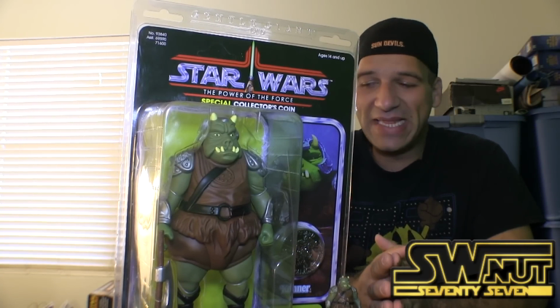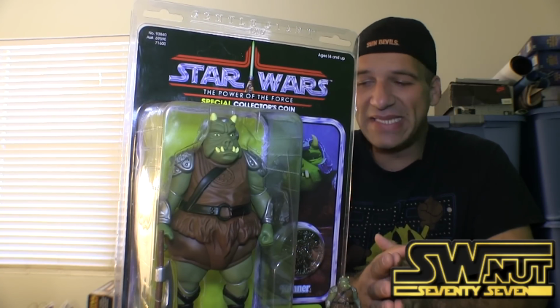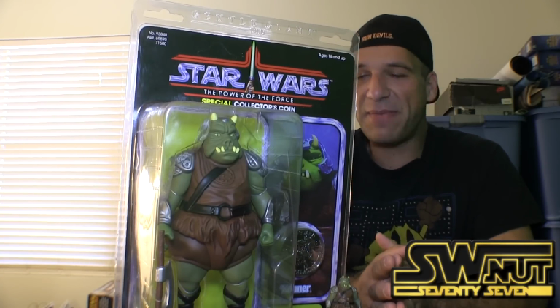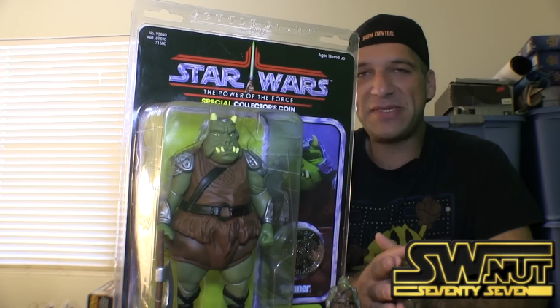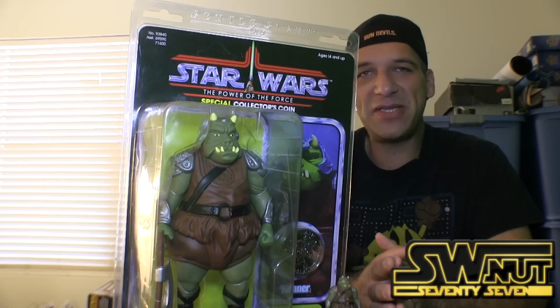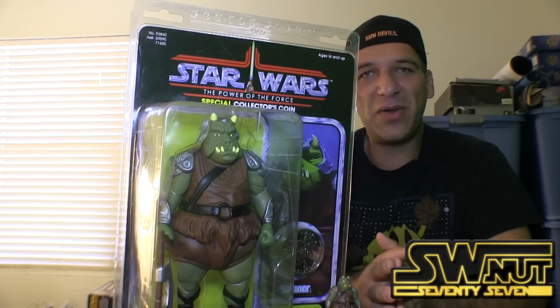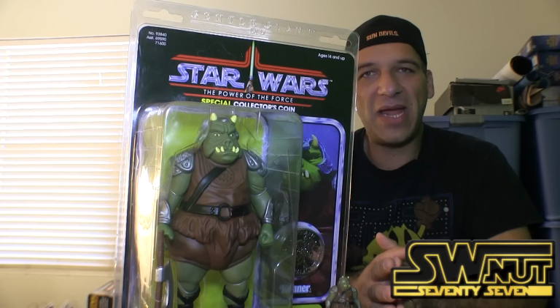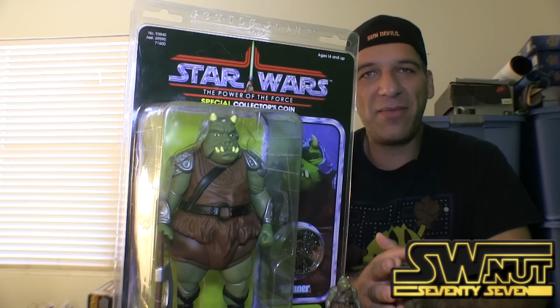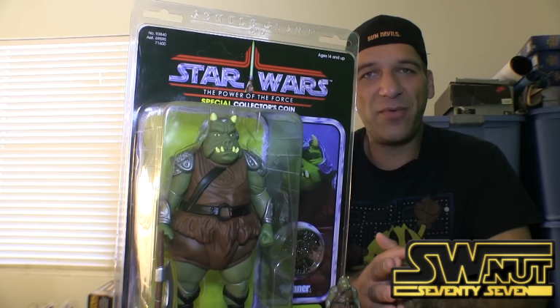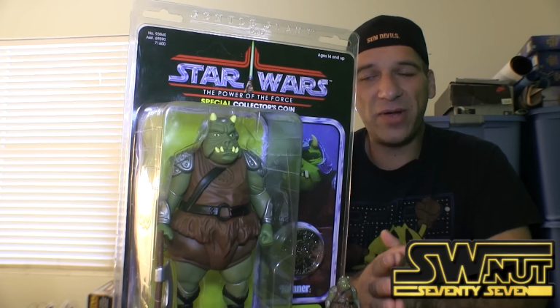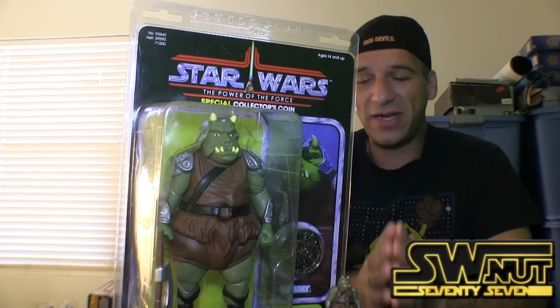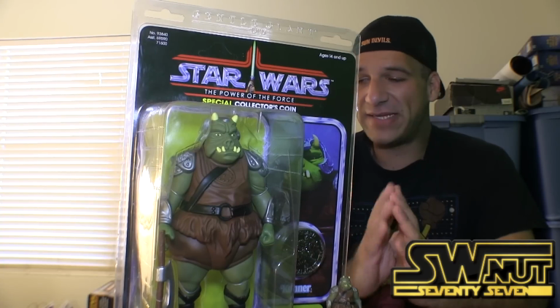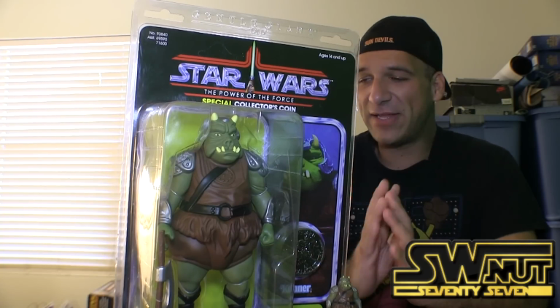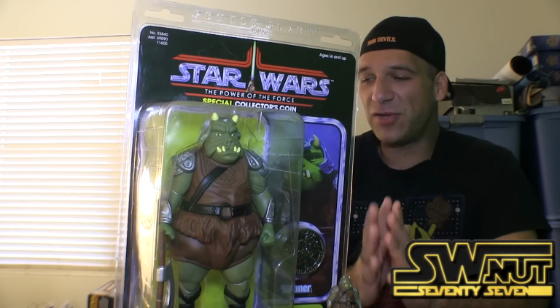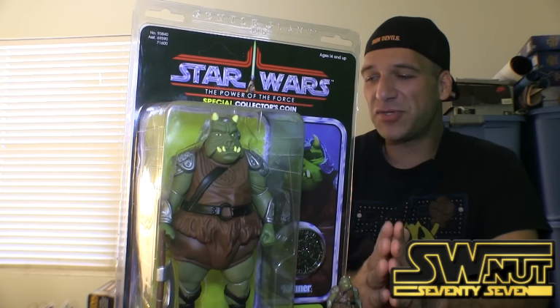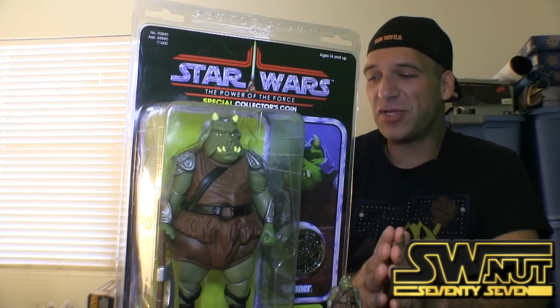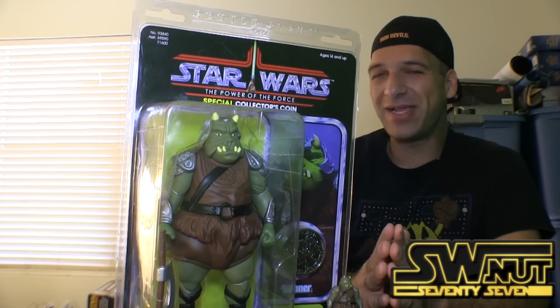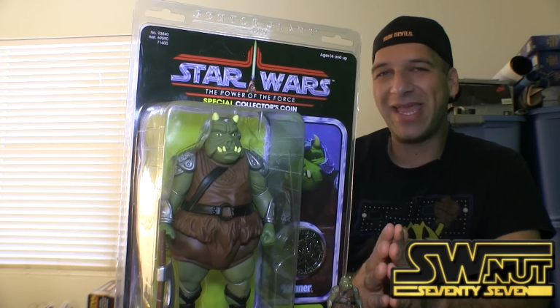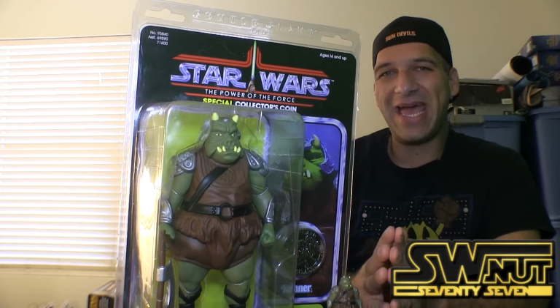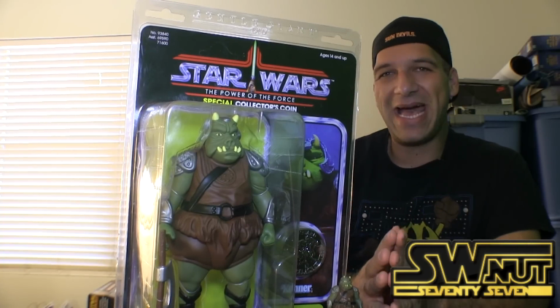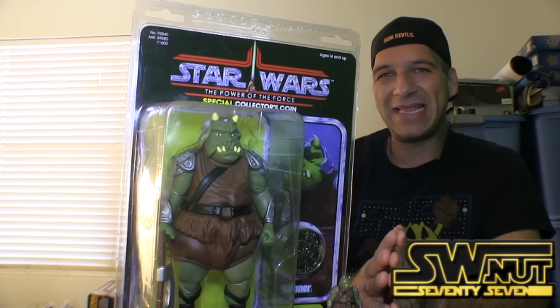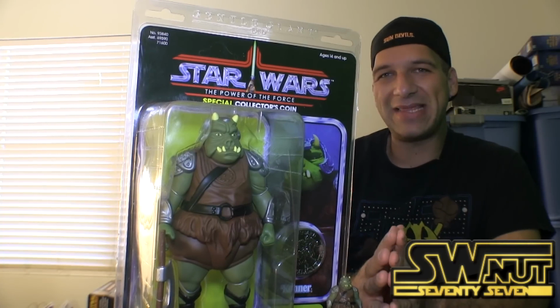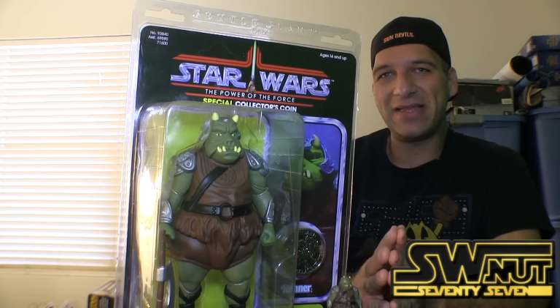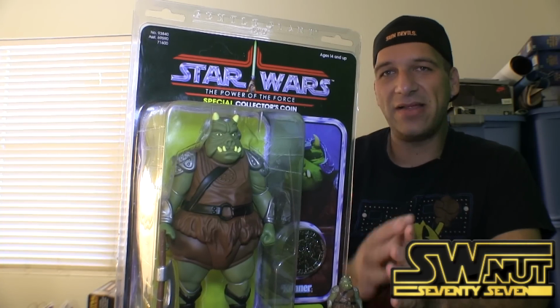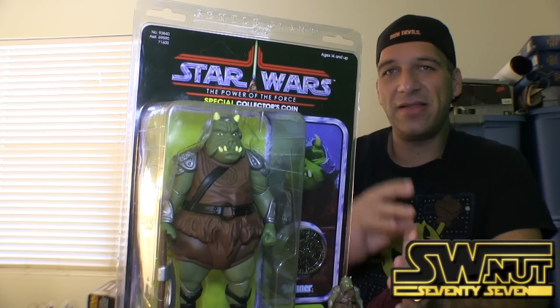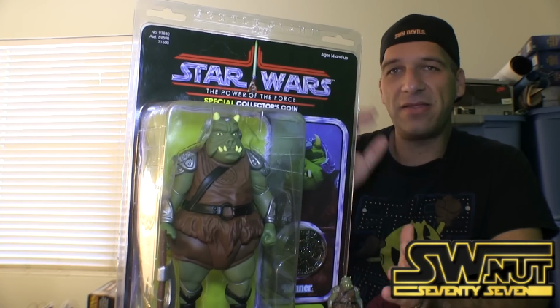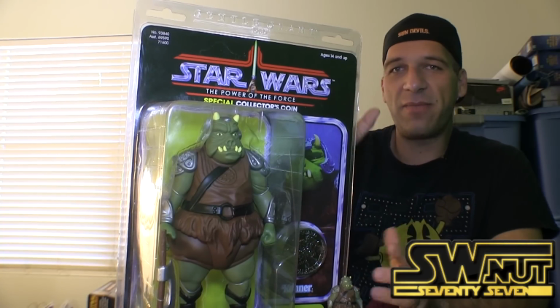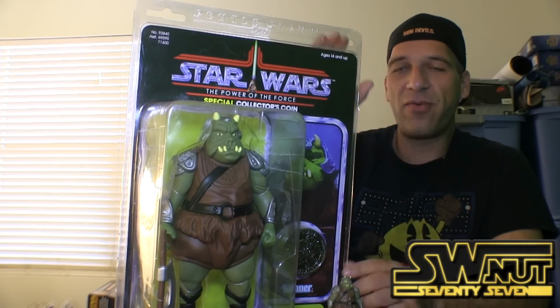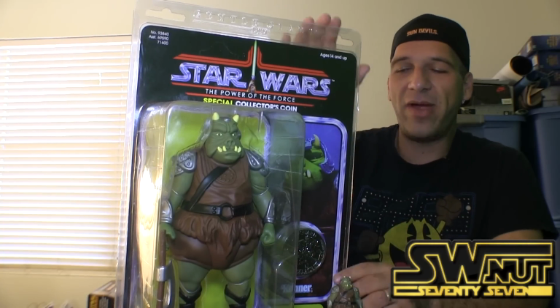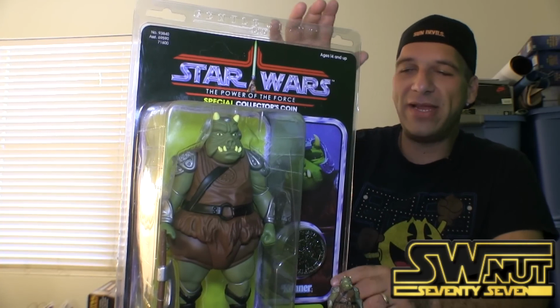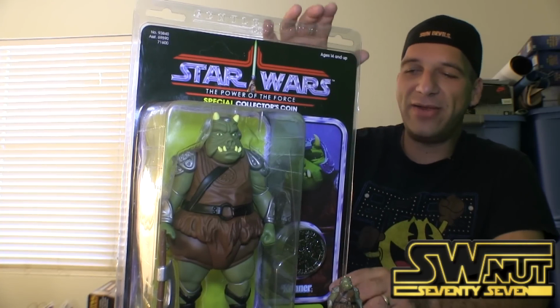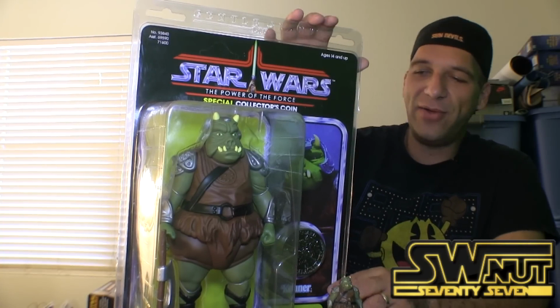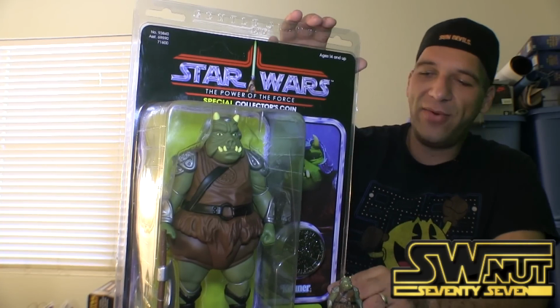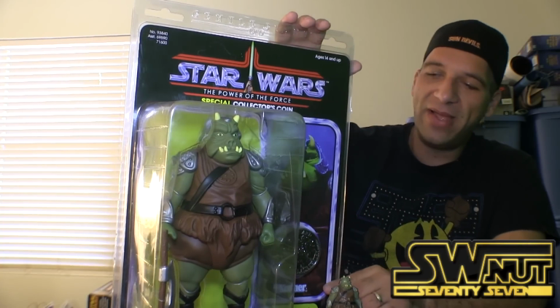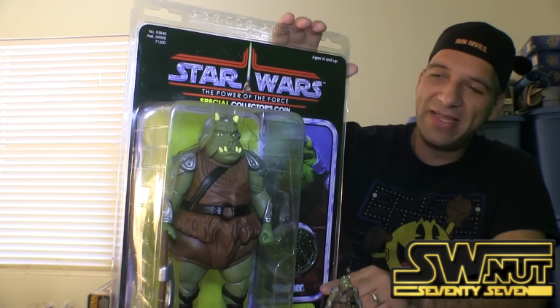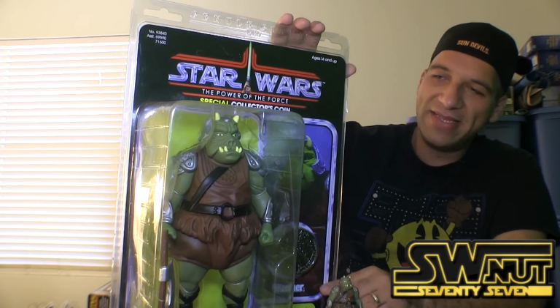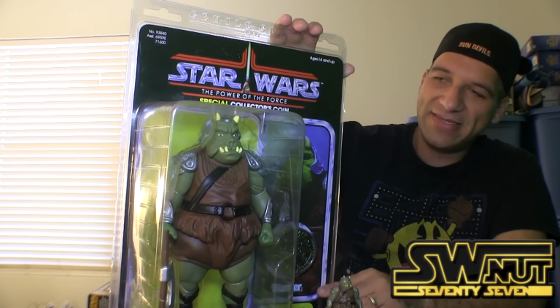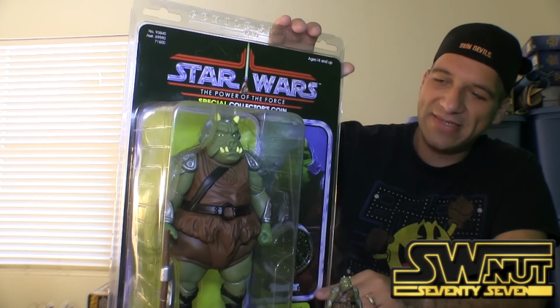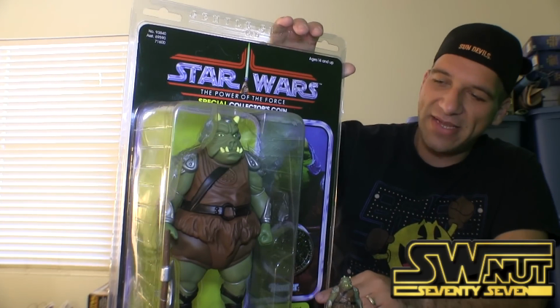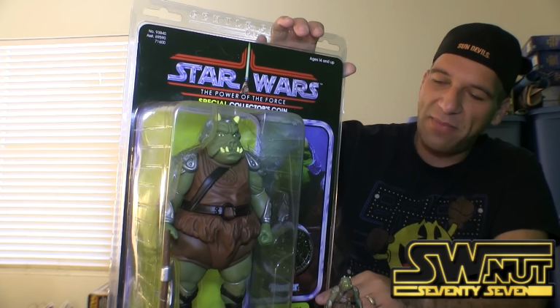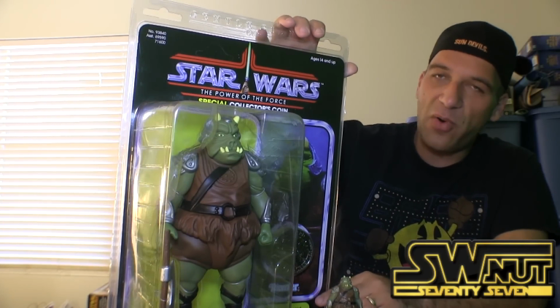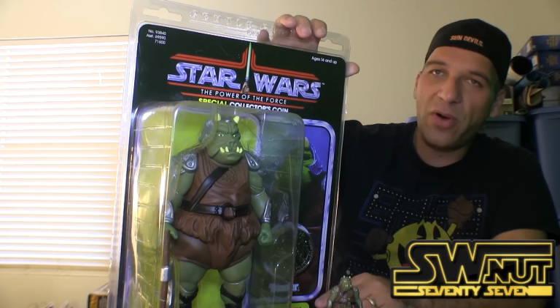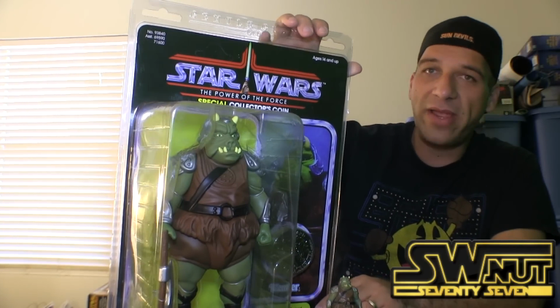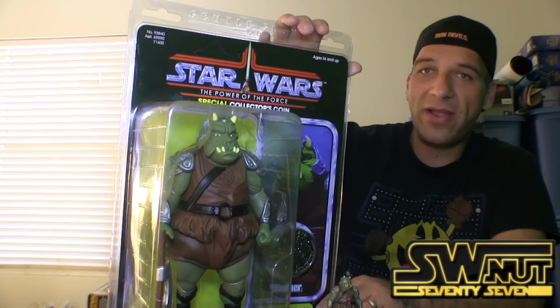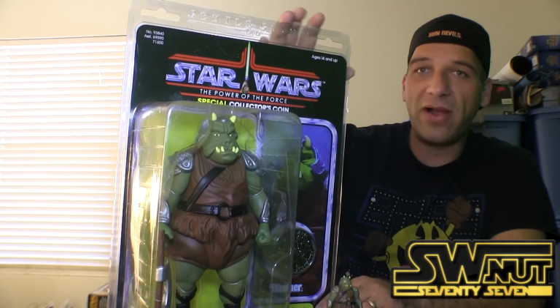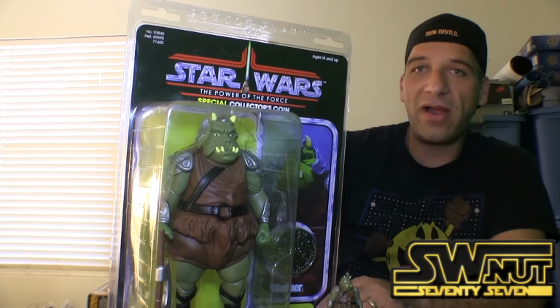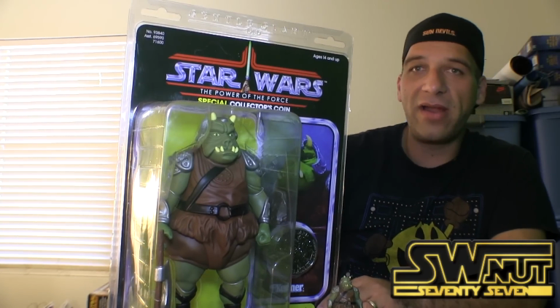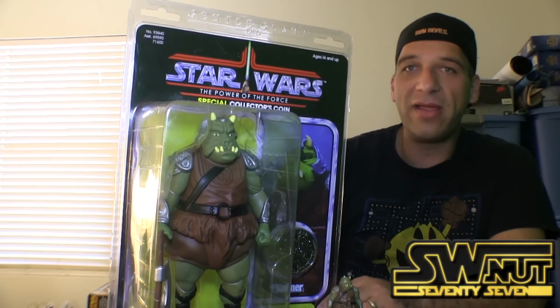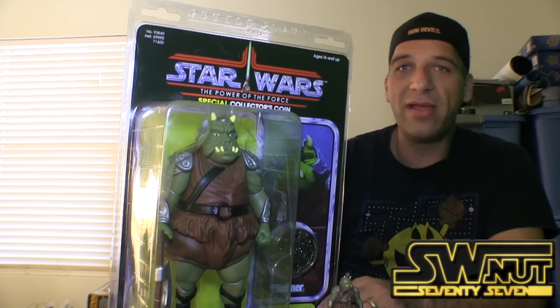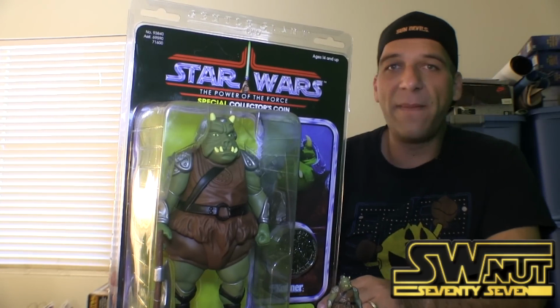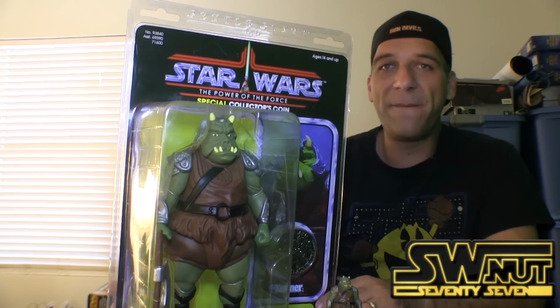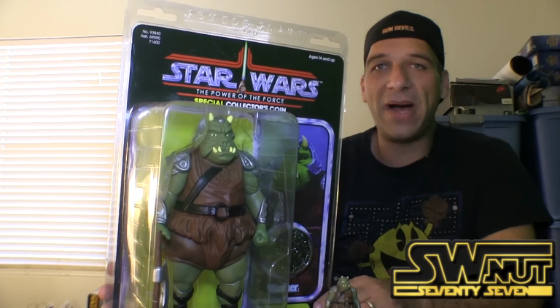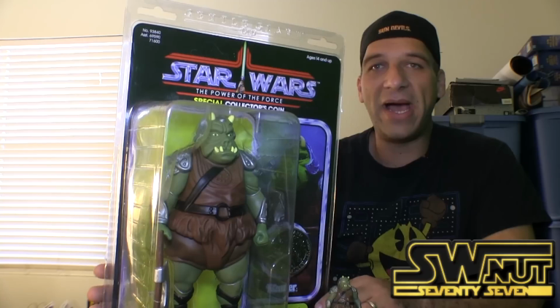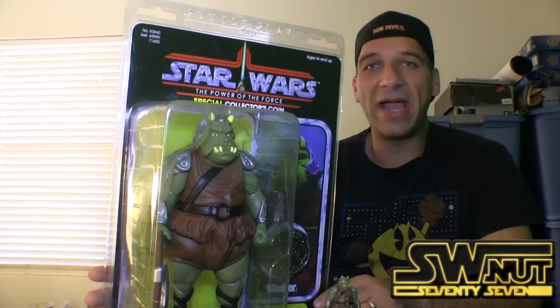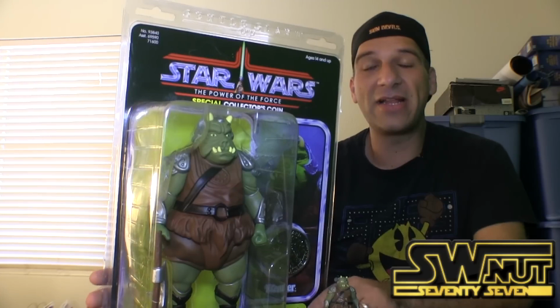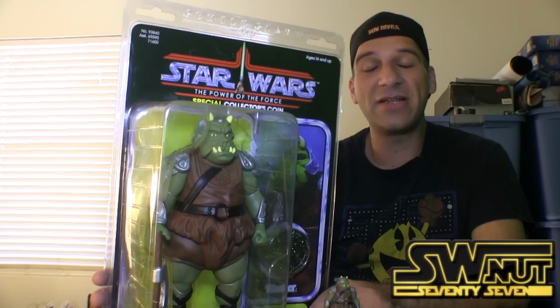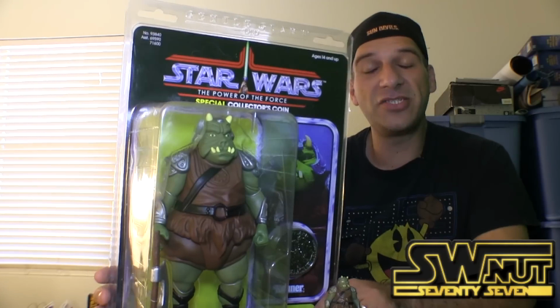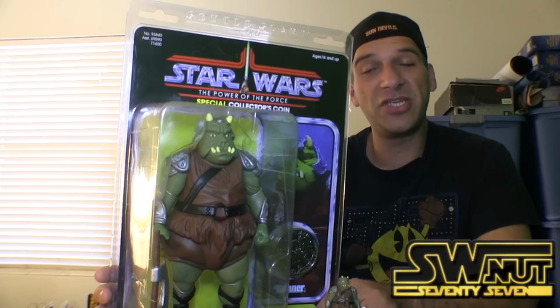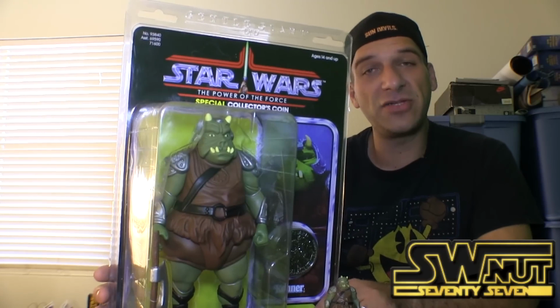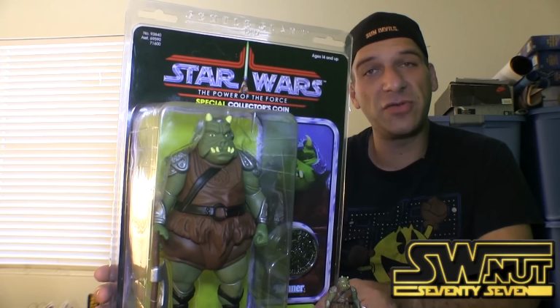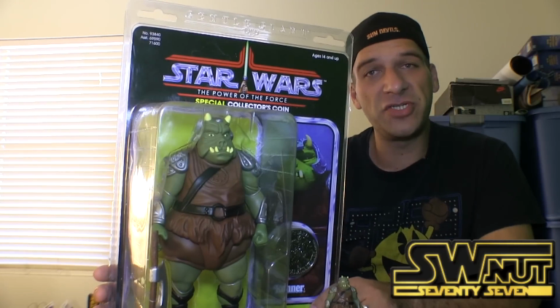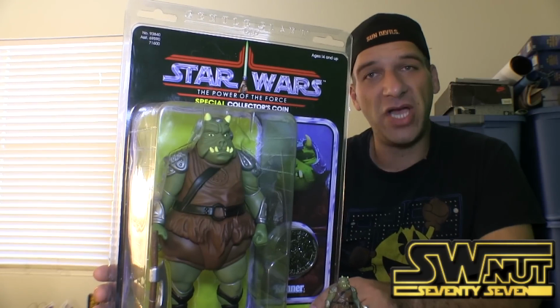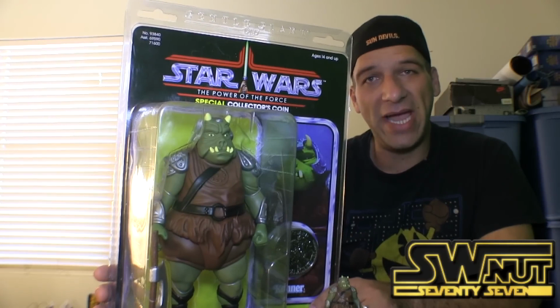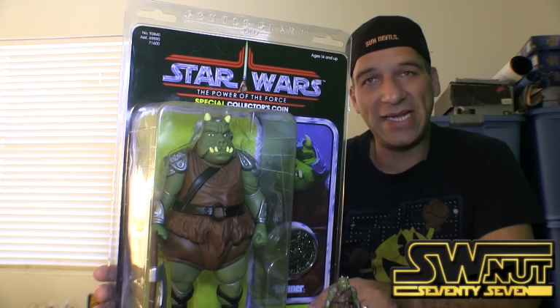In this episode, we're going to take a closer look at the brand new Gamorrean Guard by Gentle Giant.